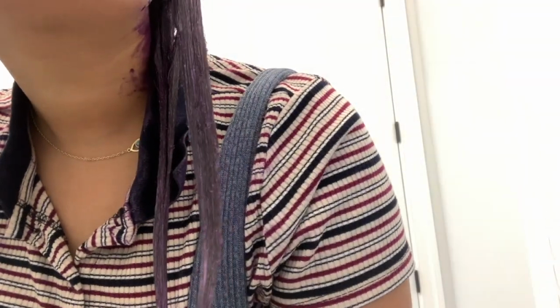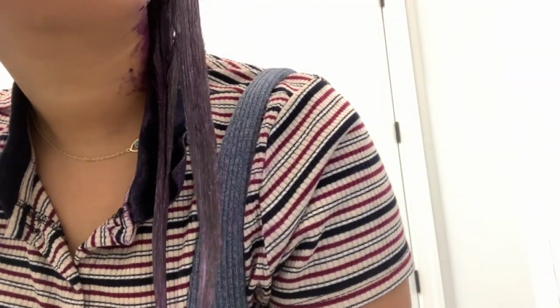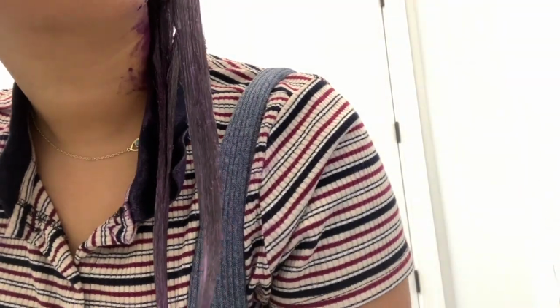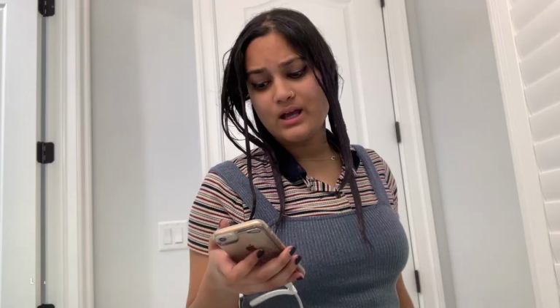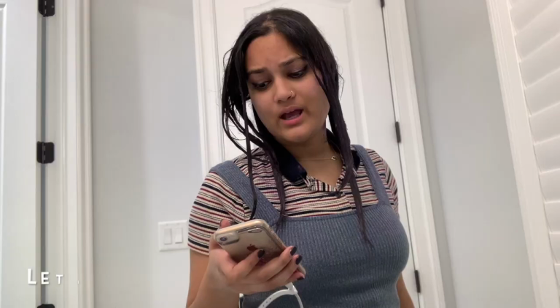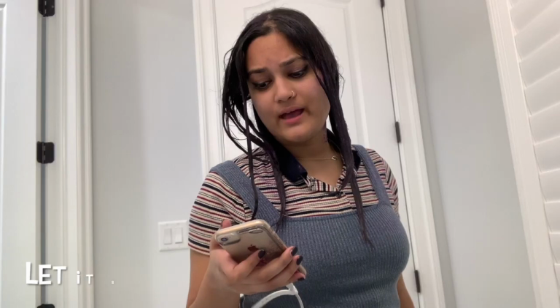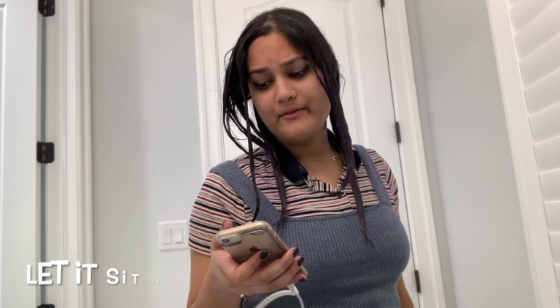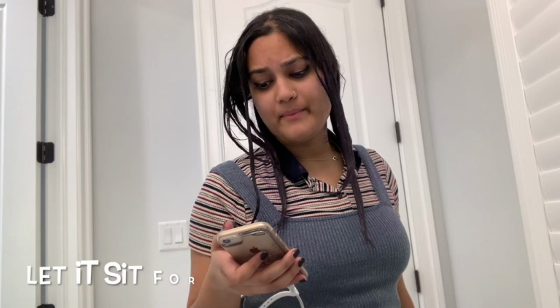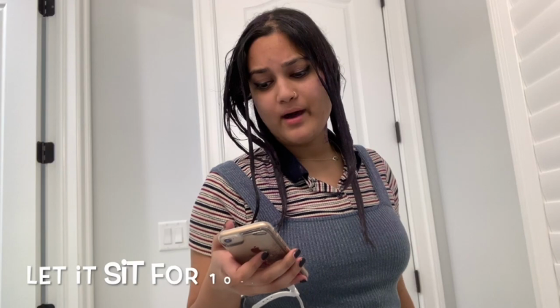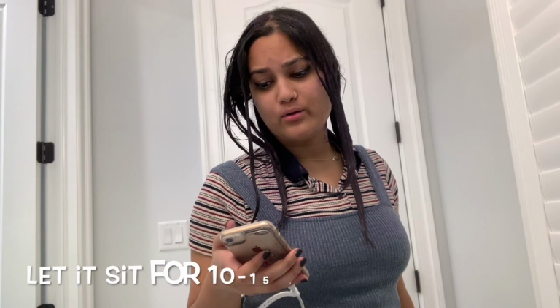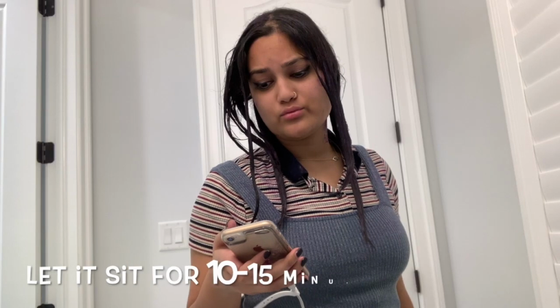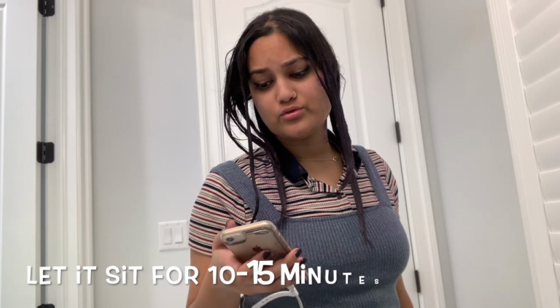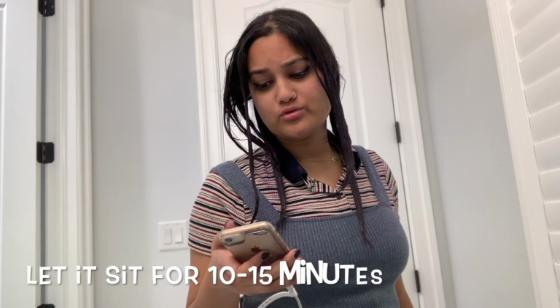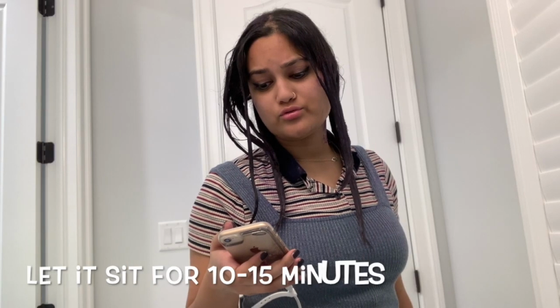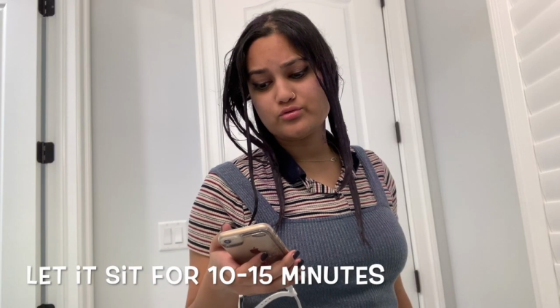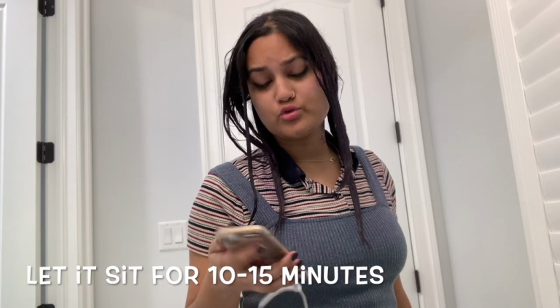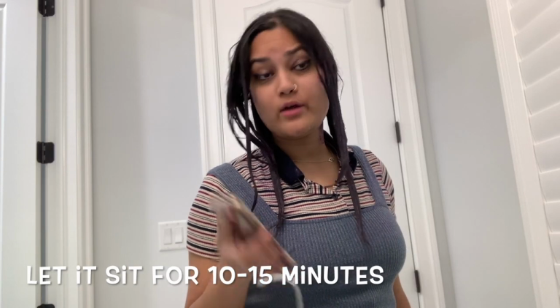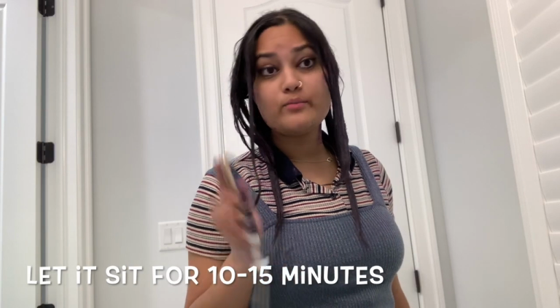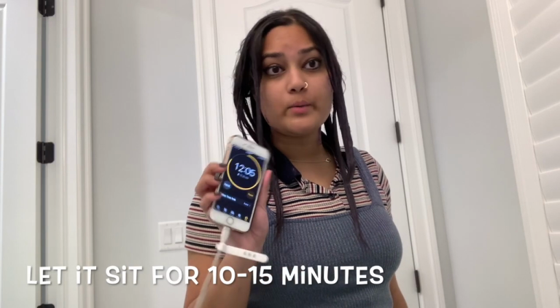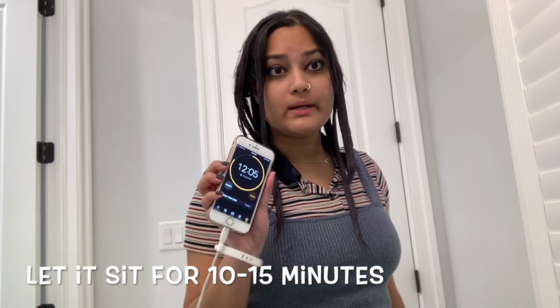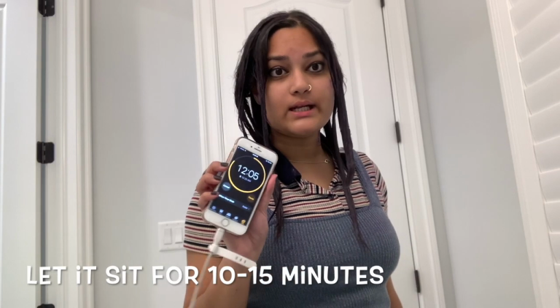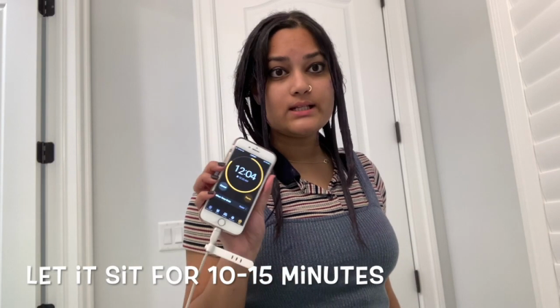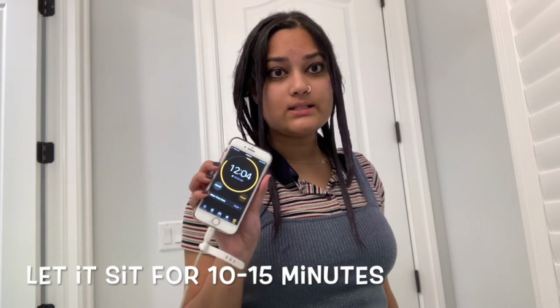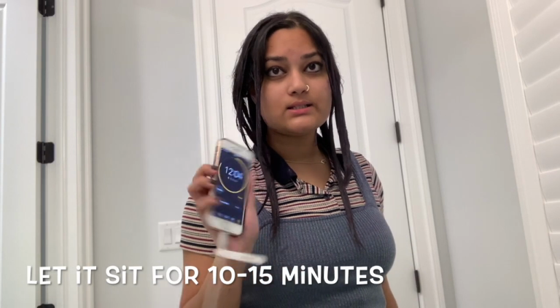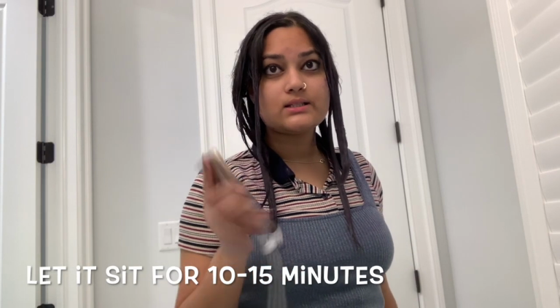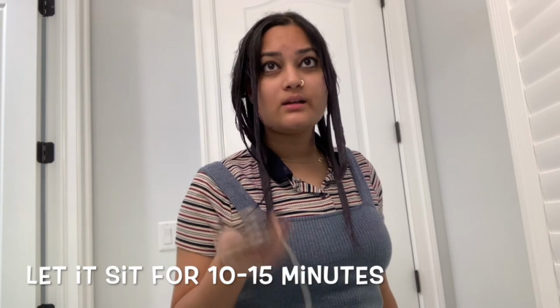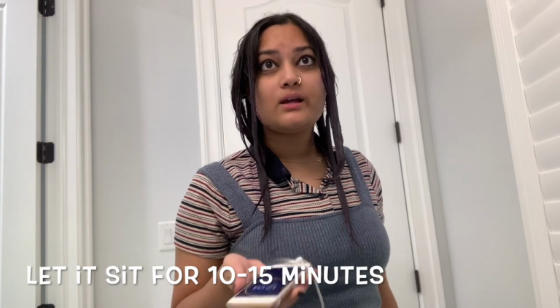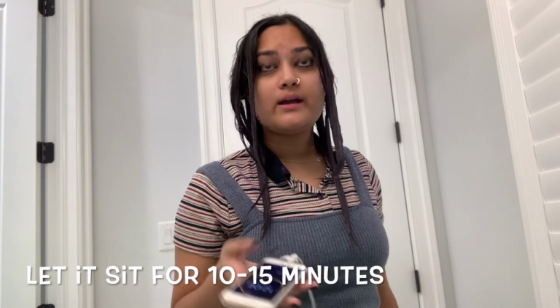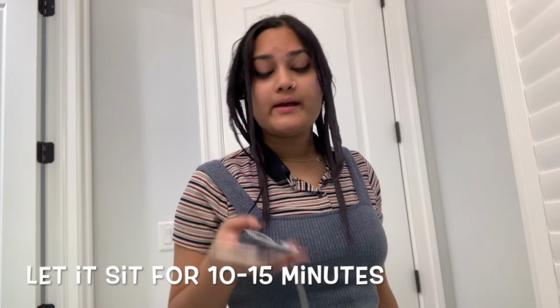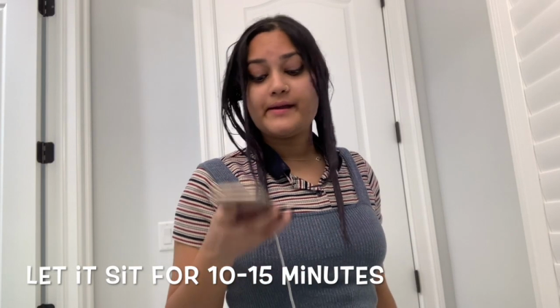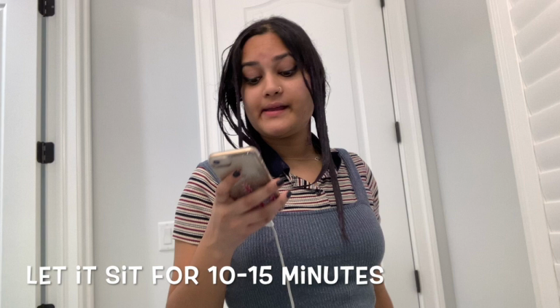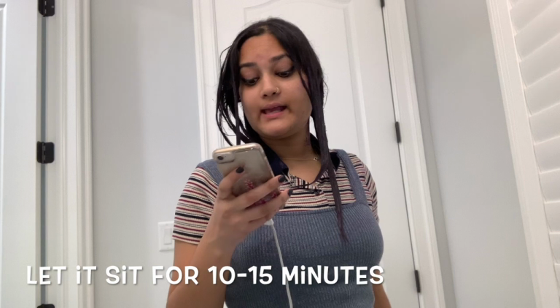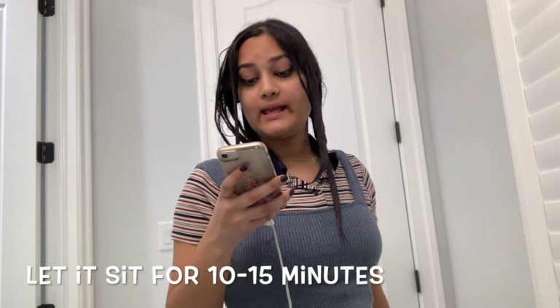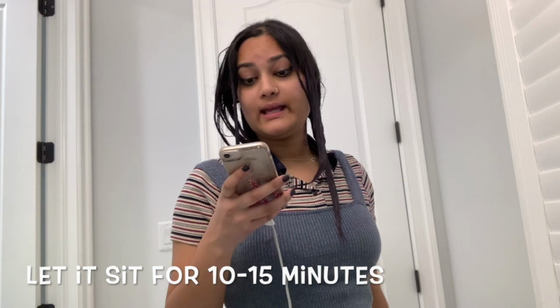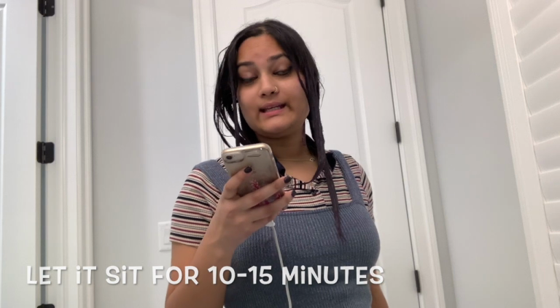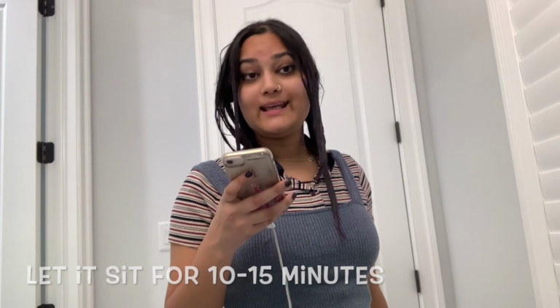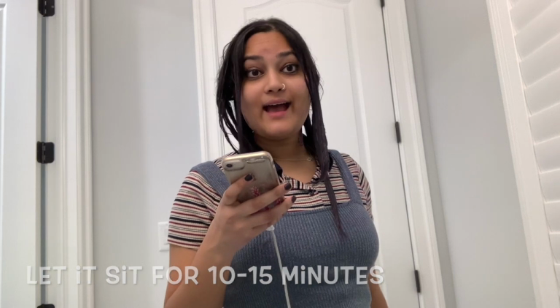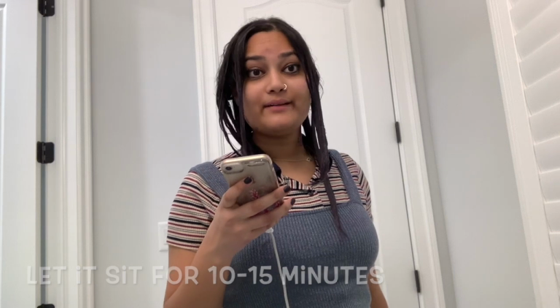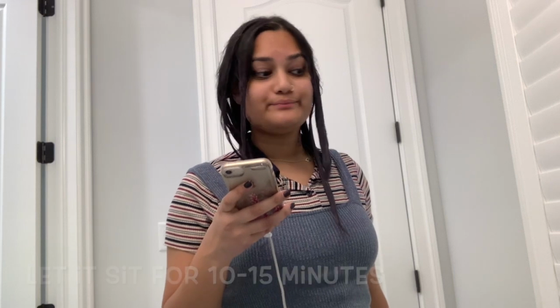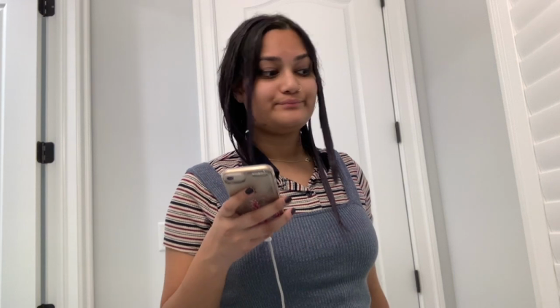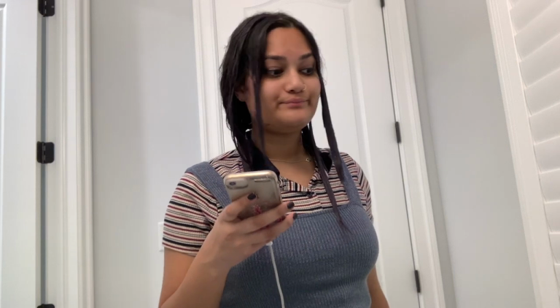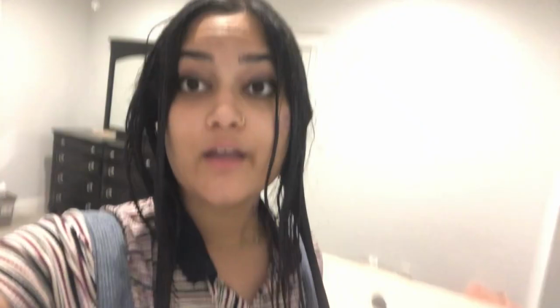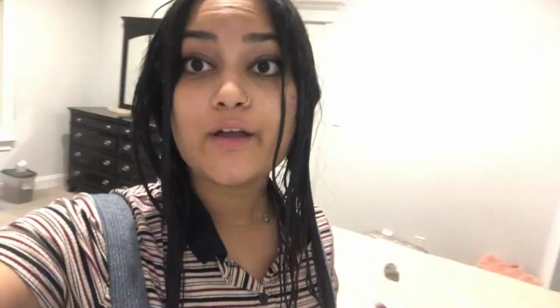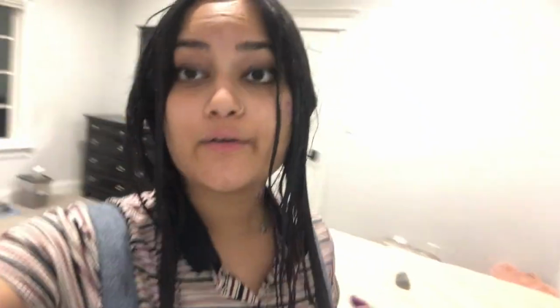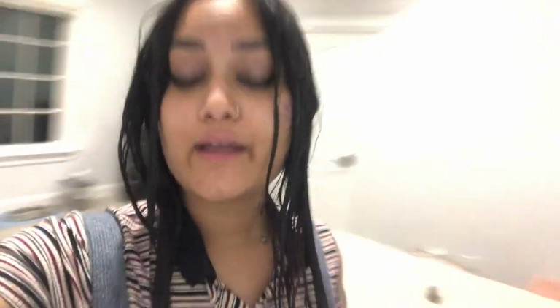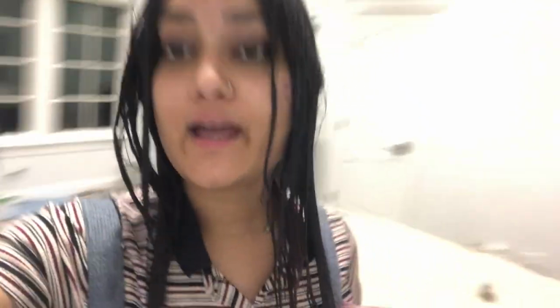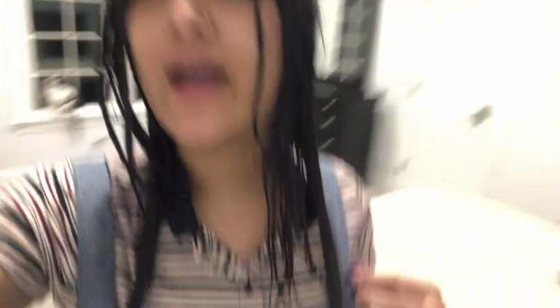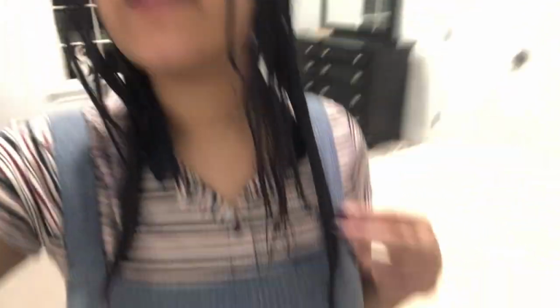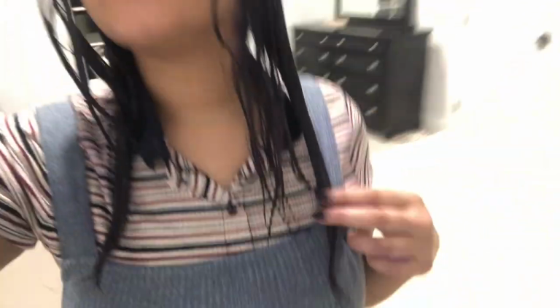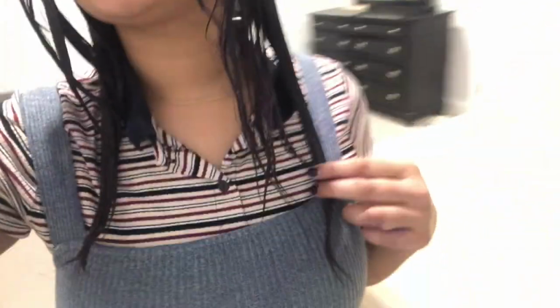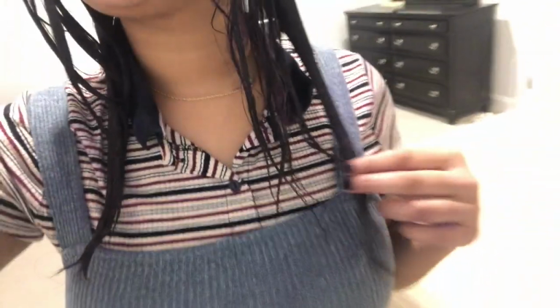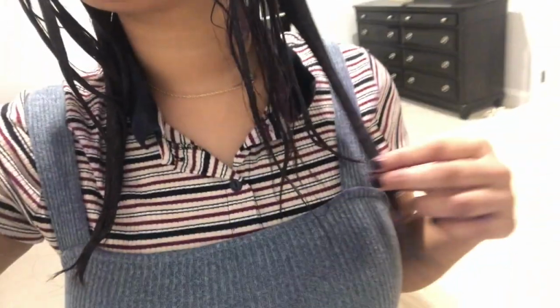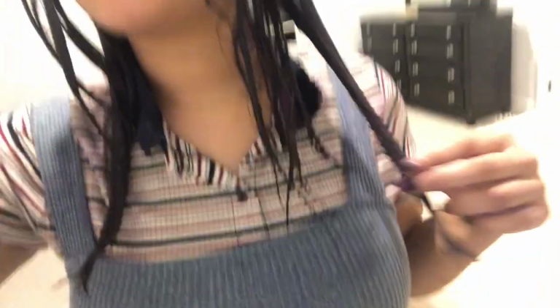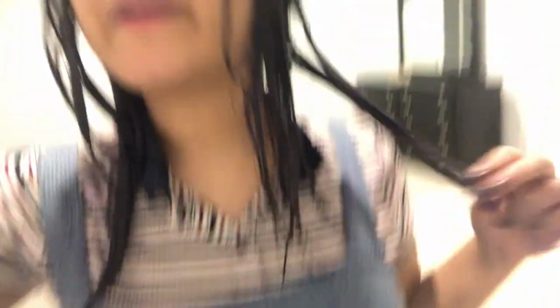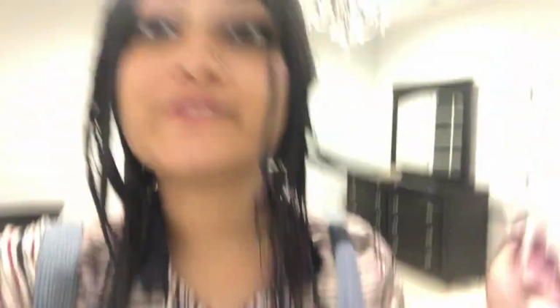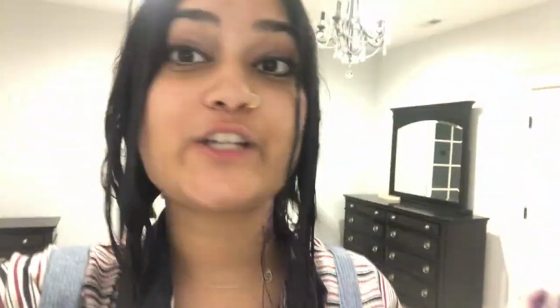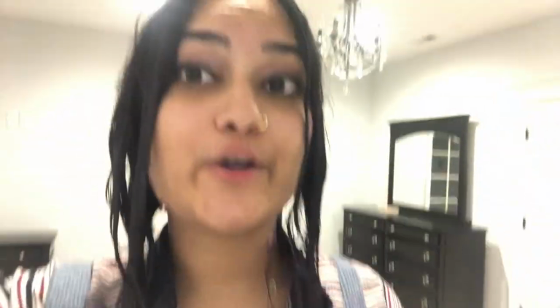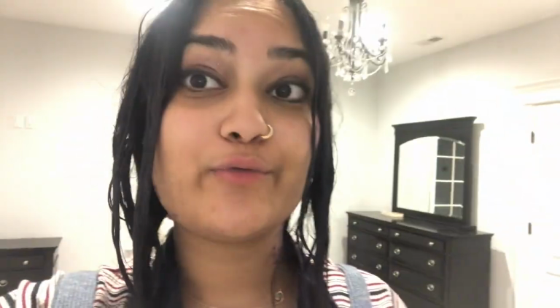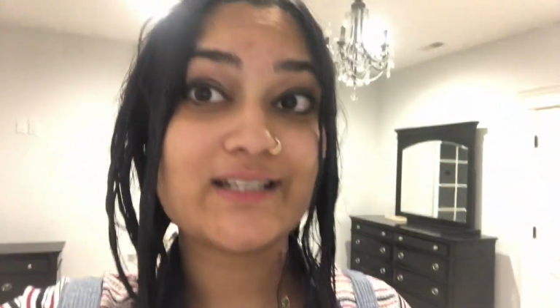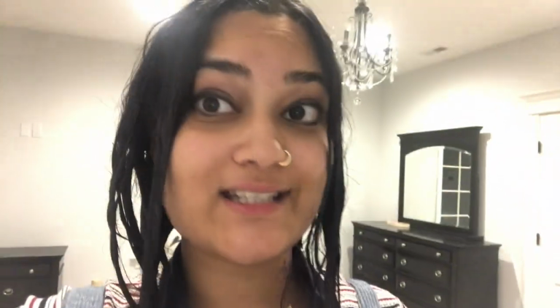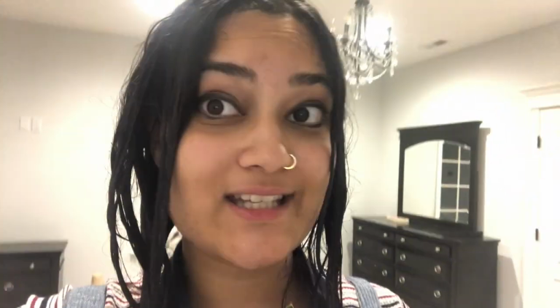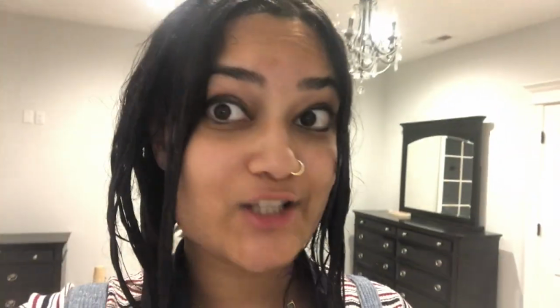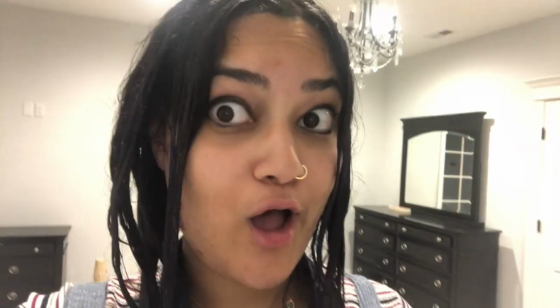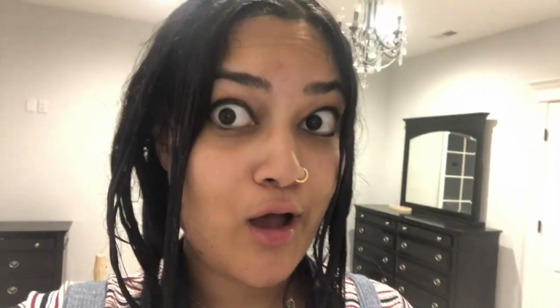I have about 12 more minutes, and then time to go rinse this off.